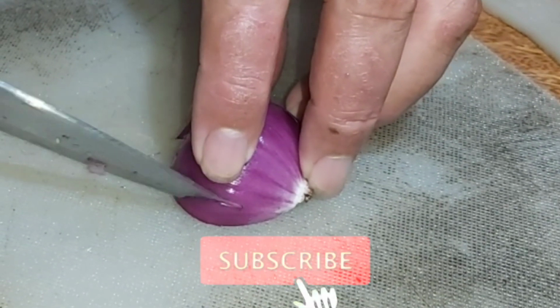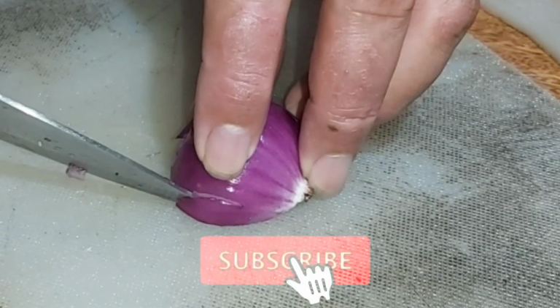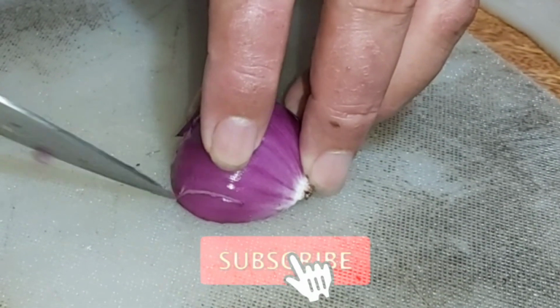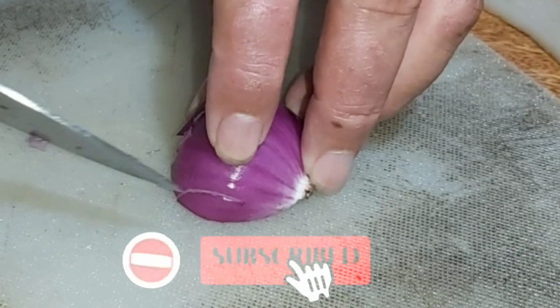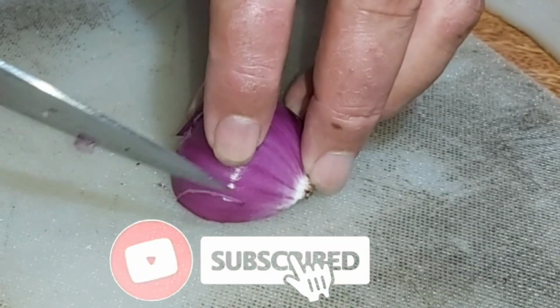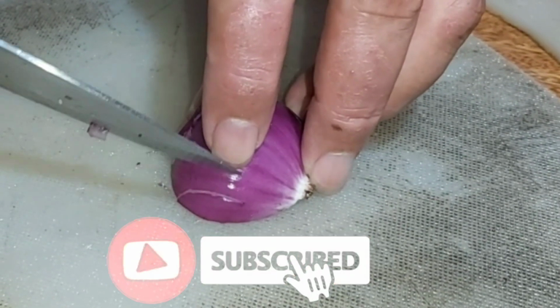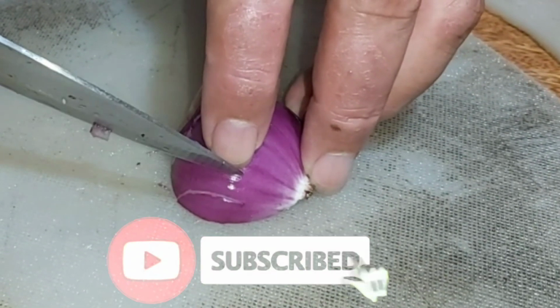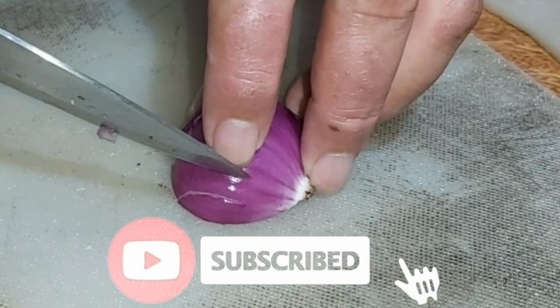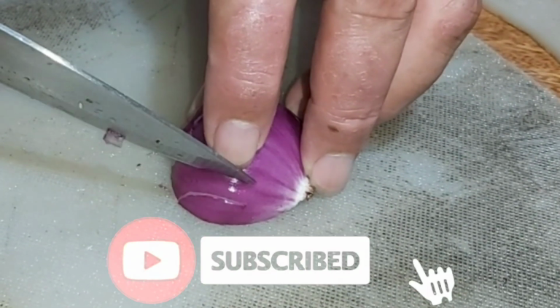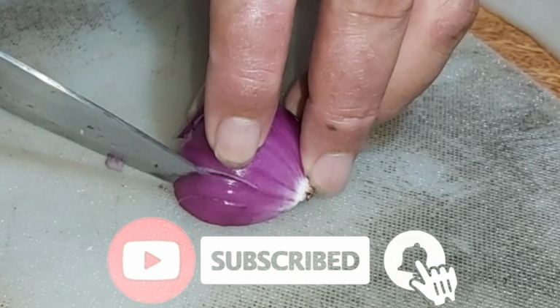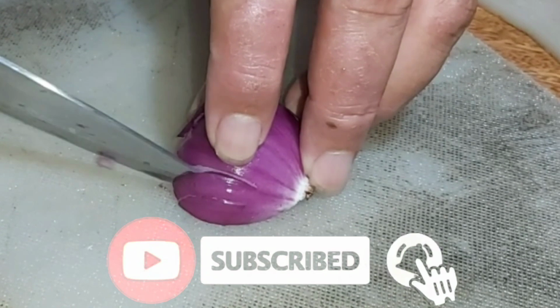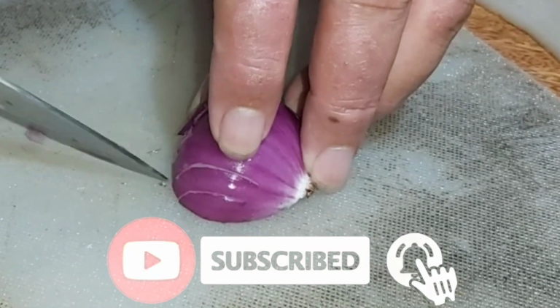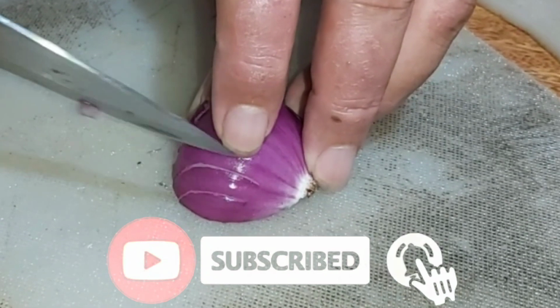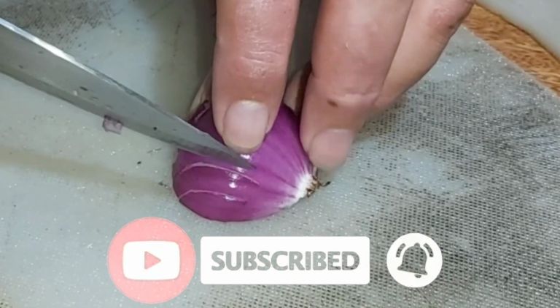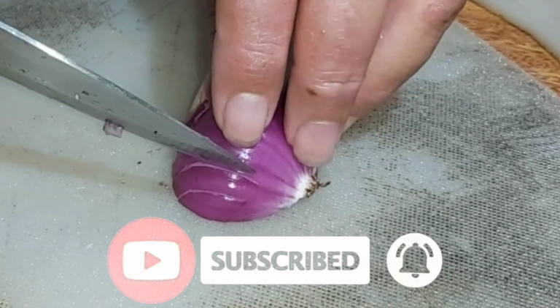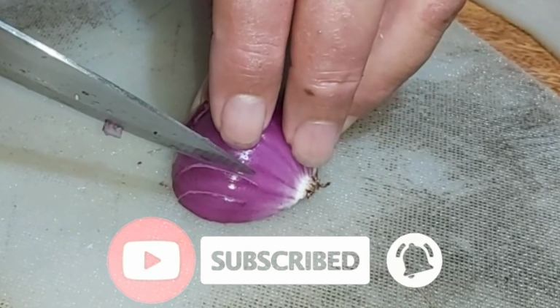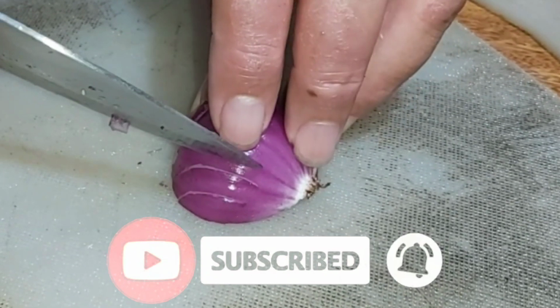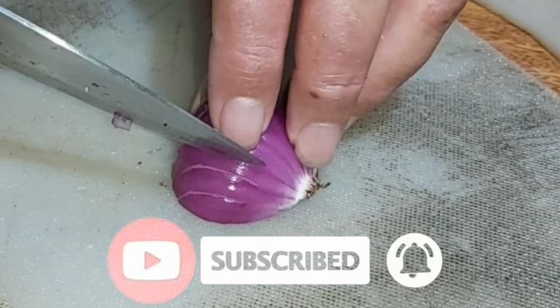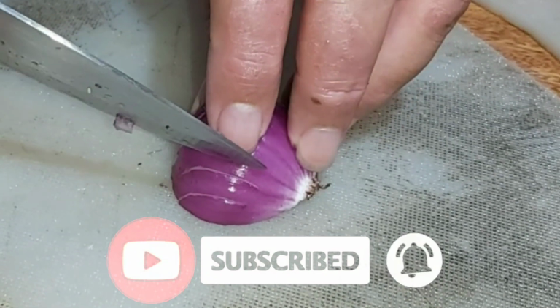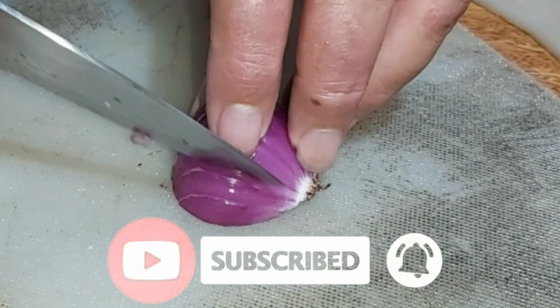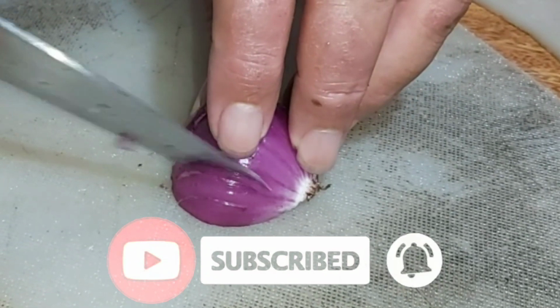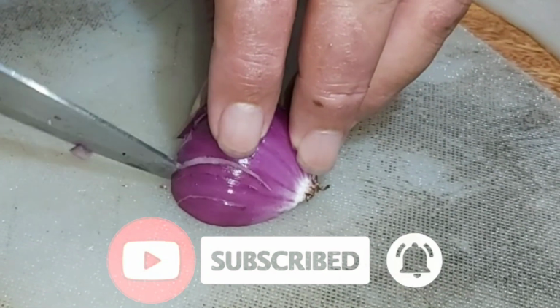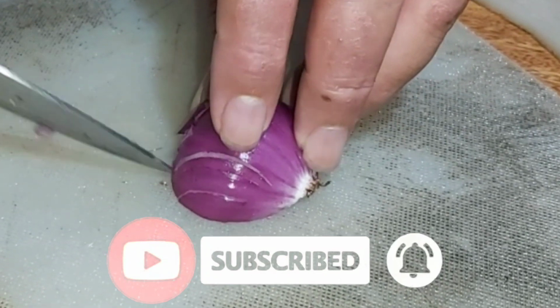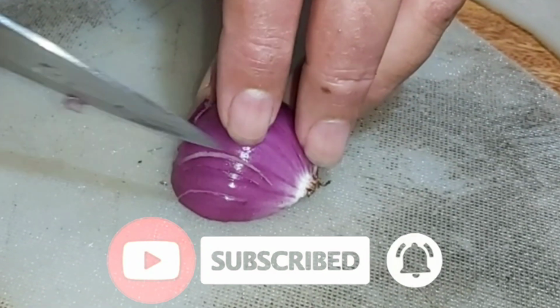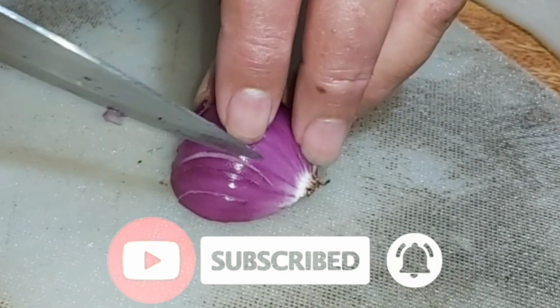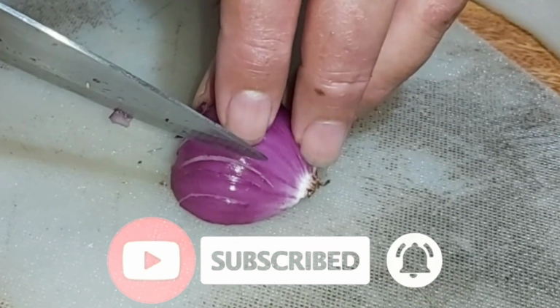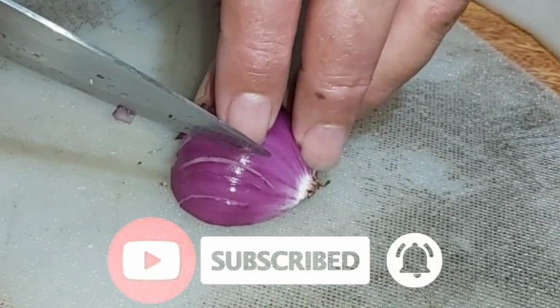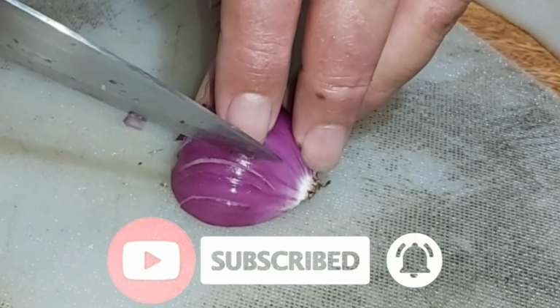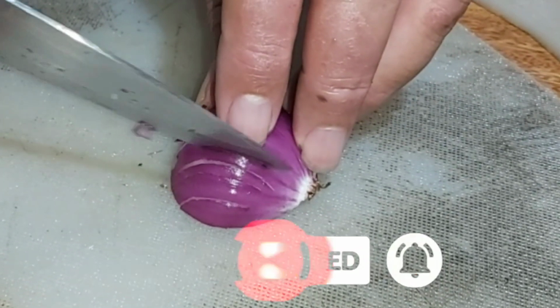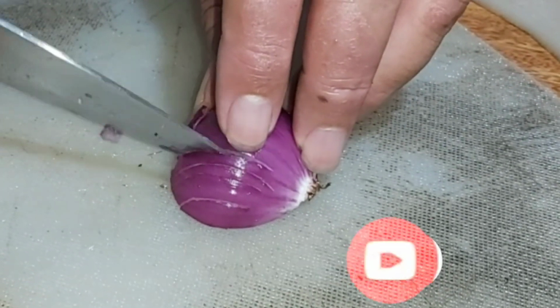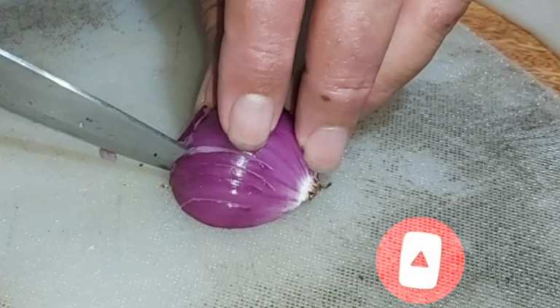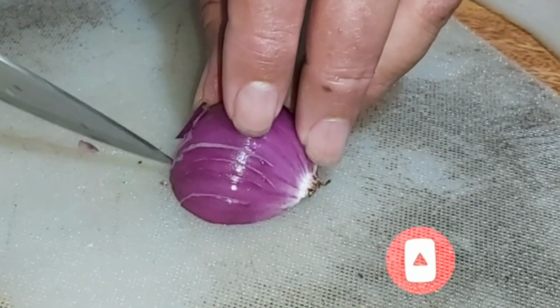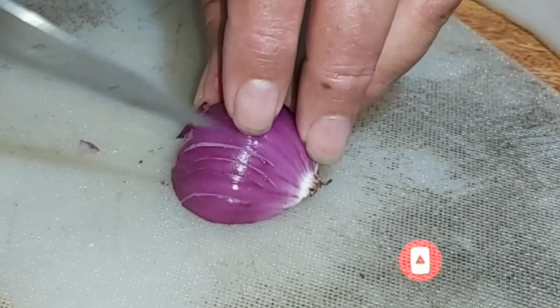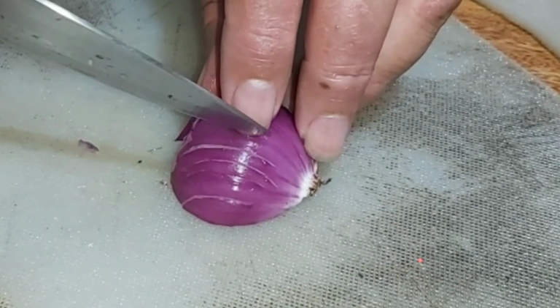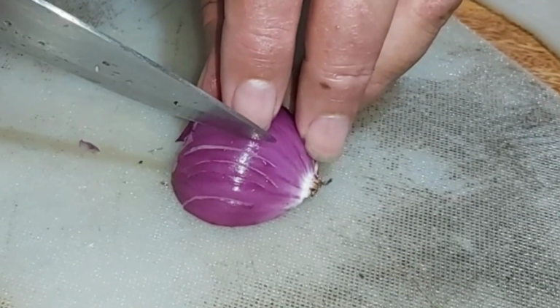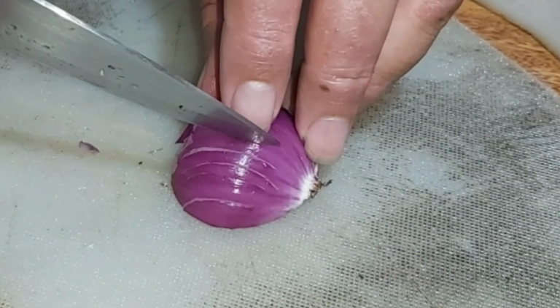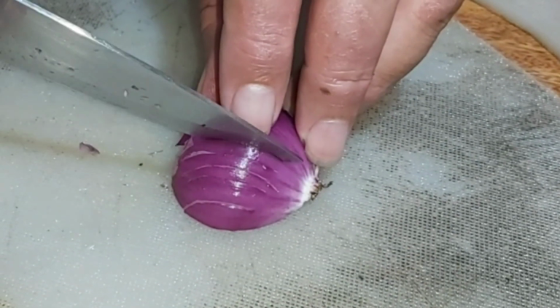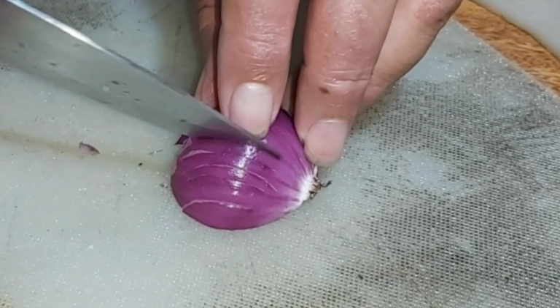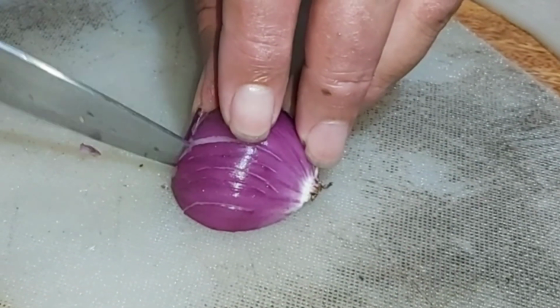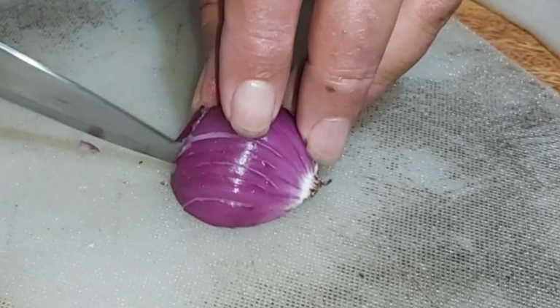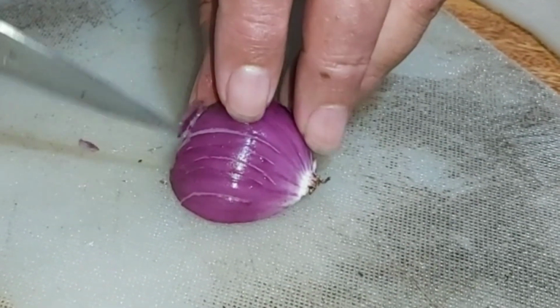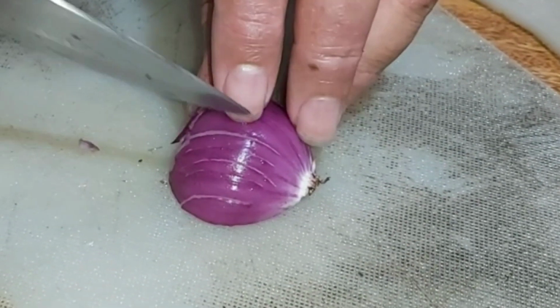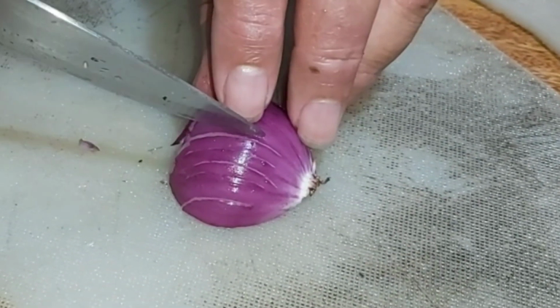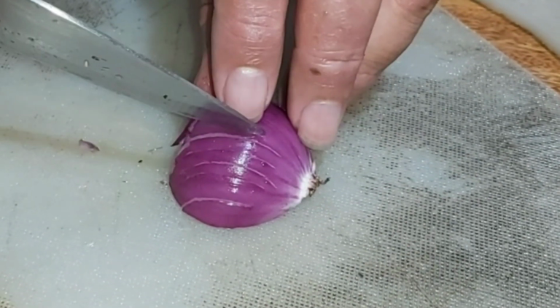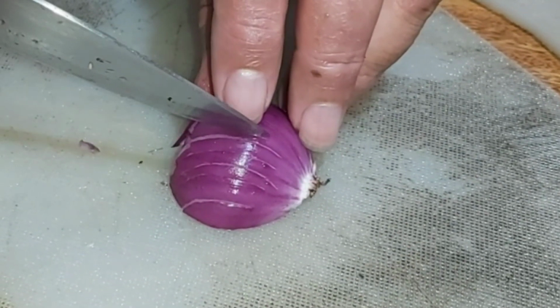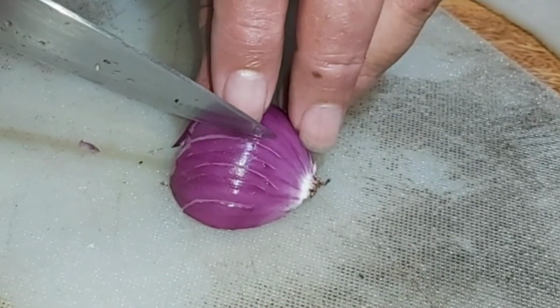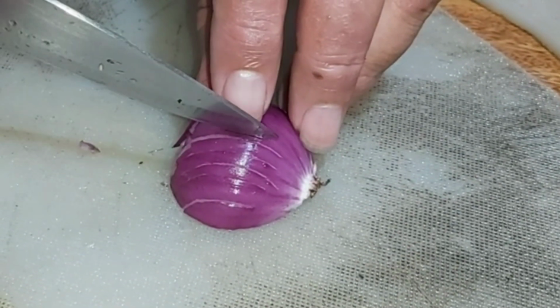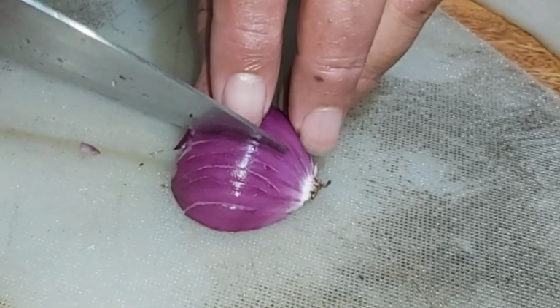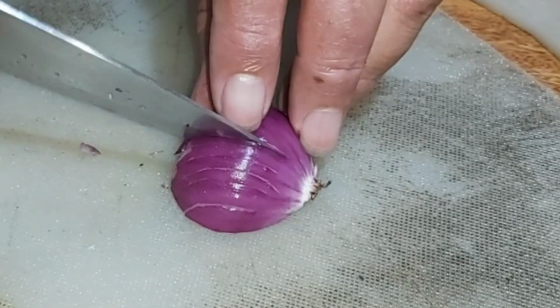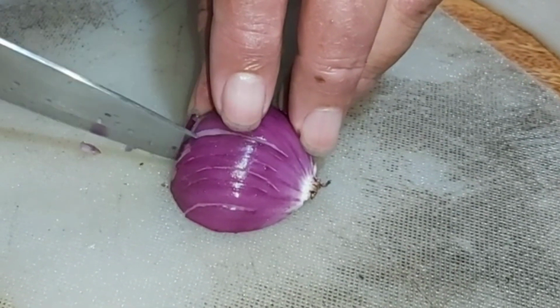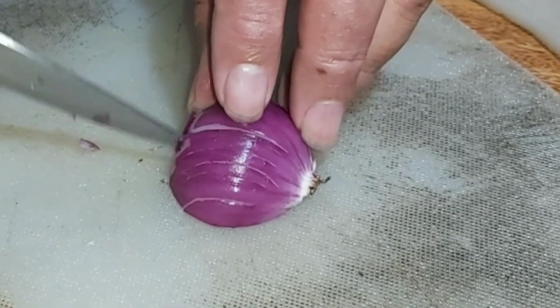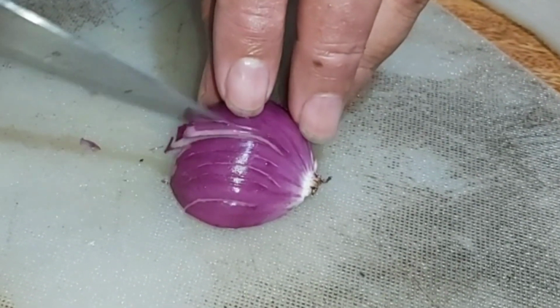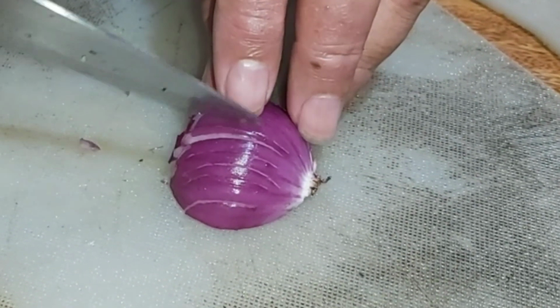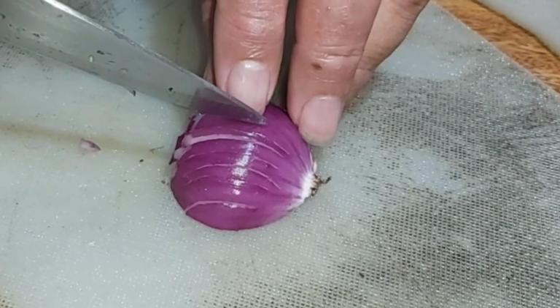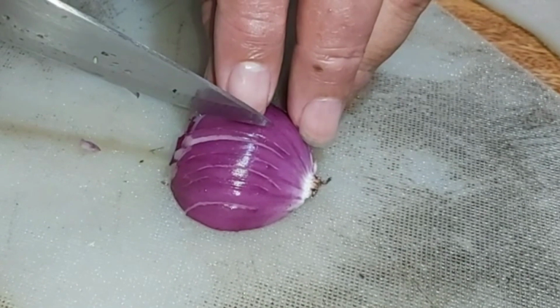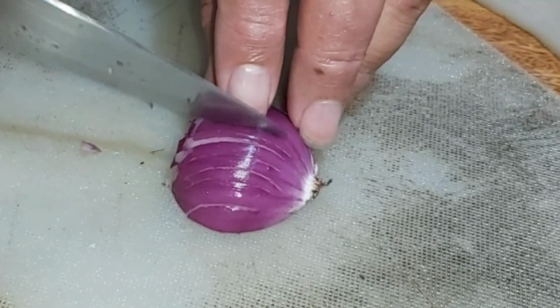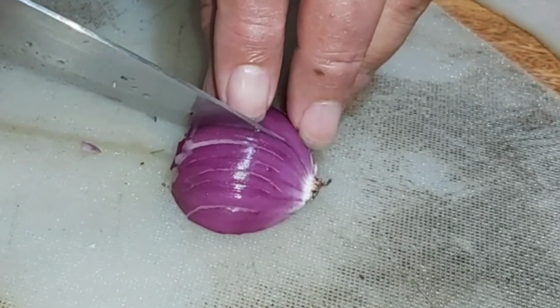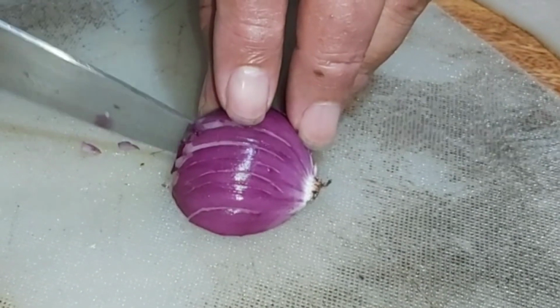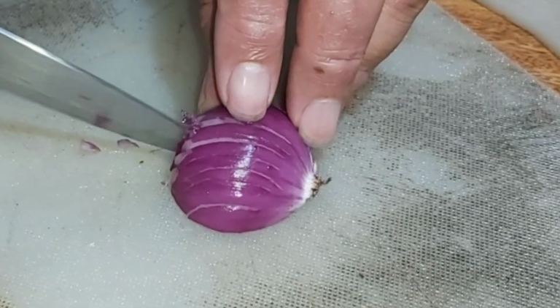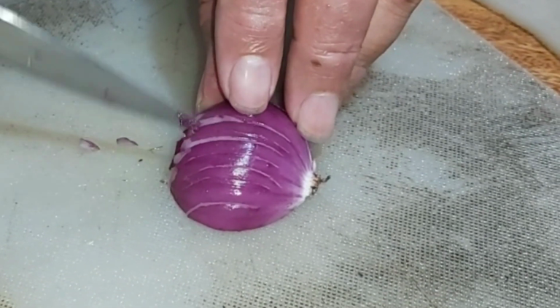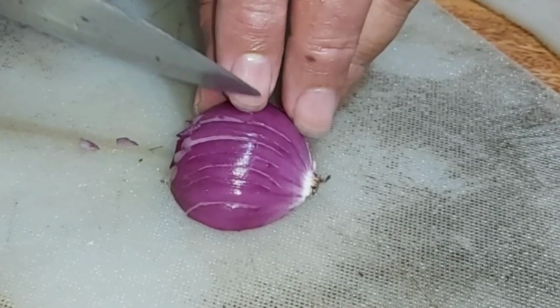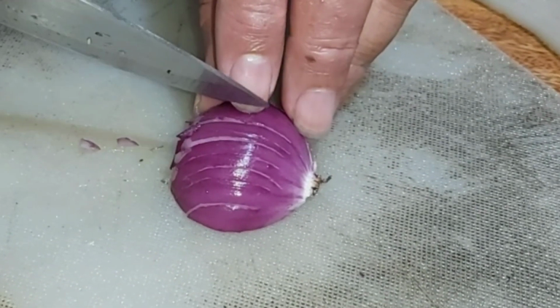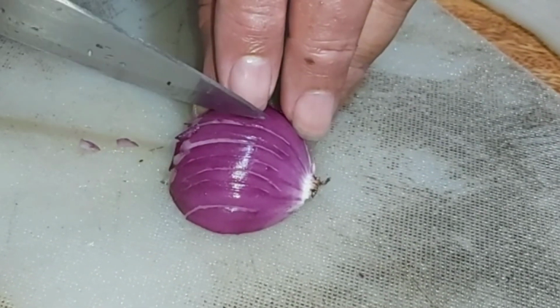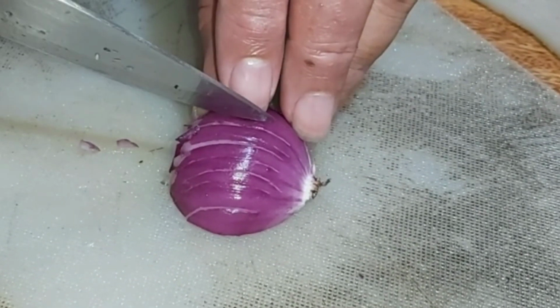We'll do the same on the other side of the onion, and we're going to finish dicing and slicing the onion.